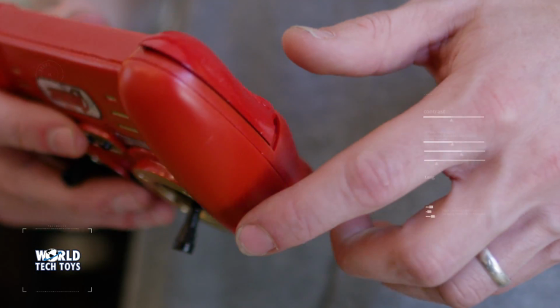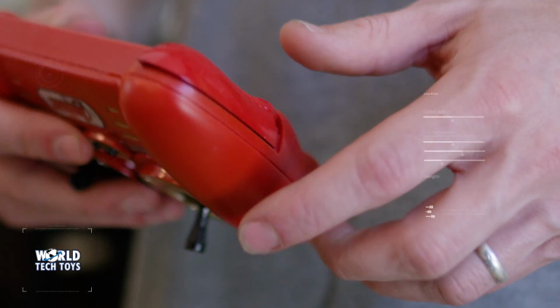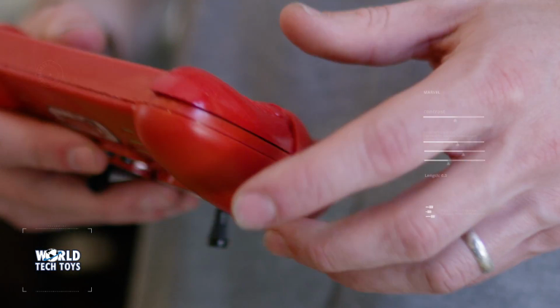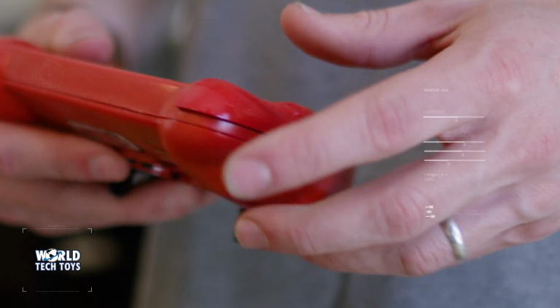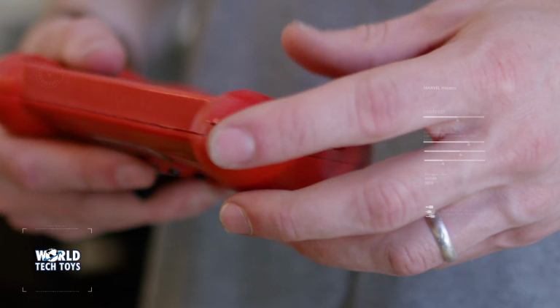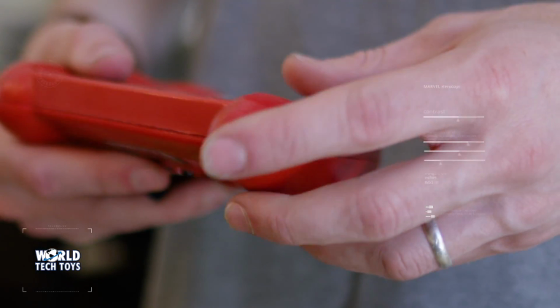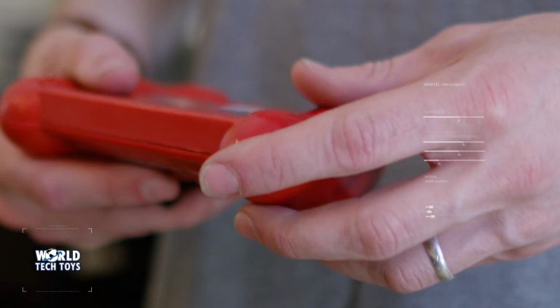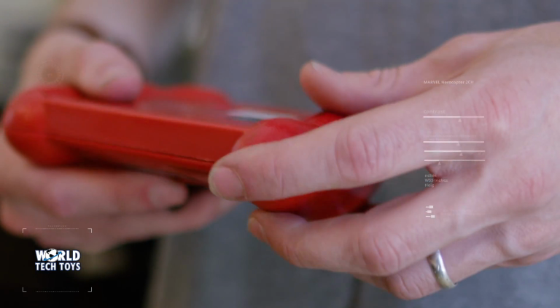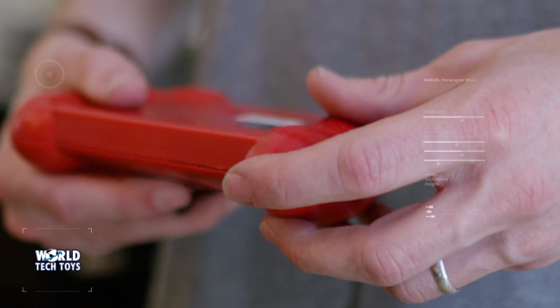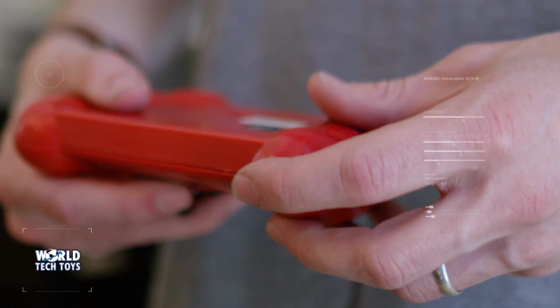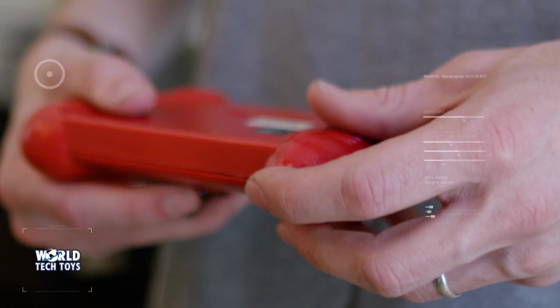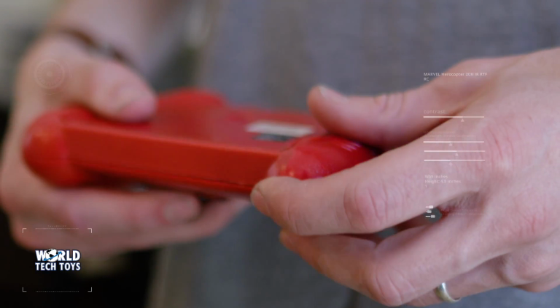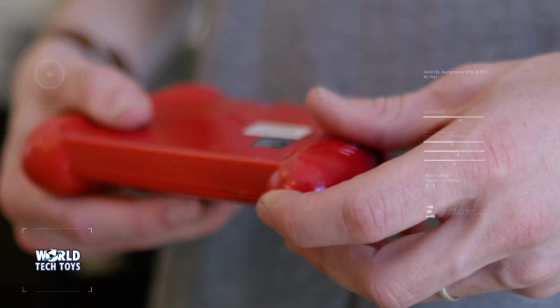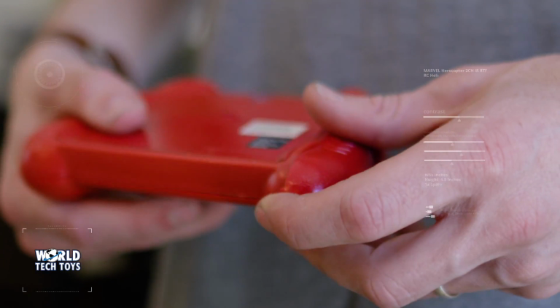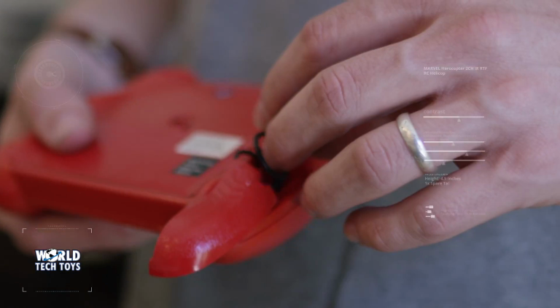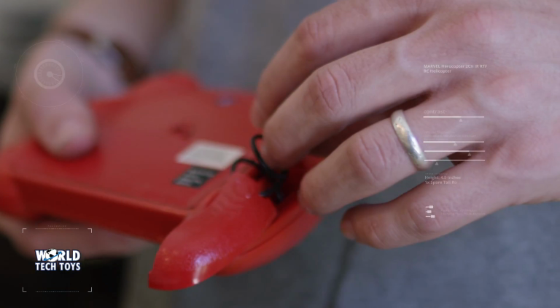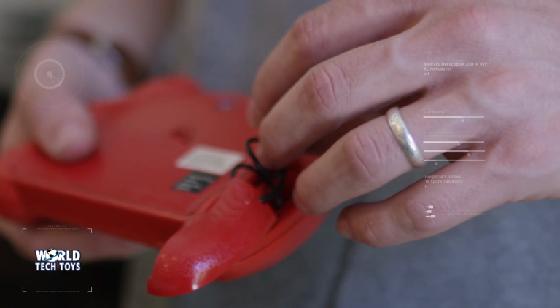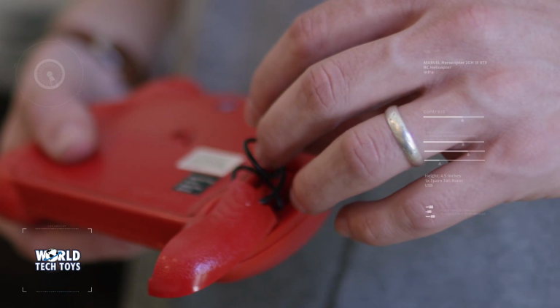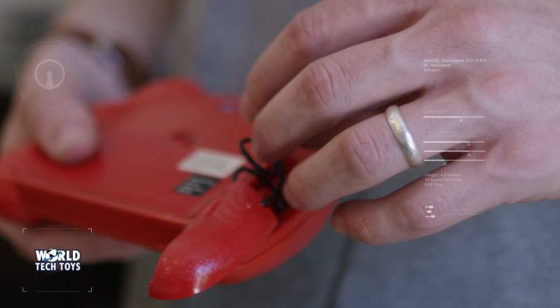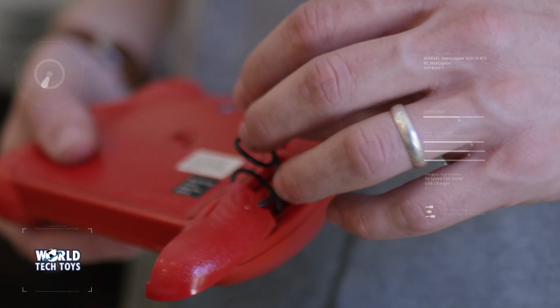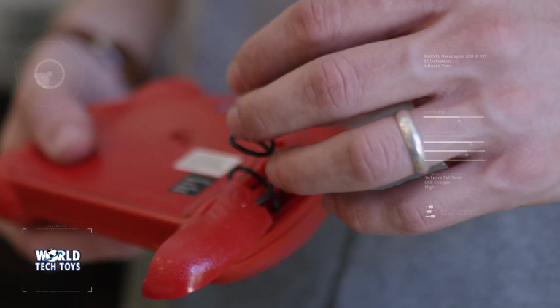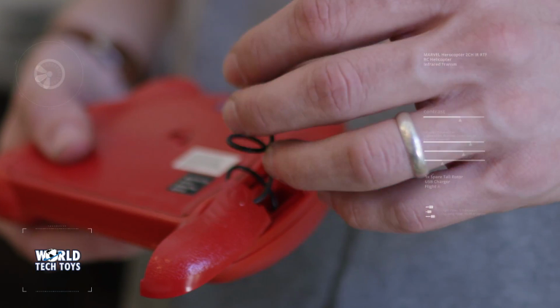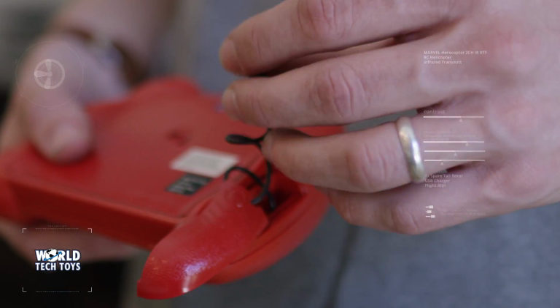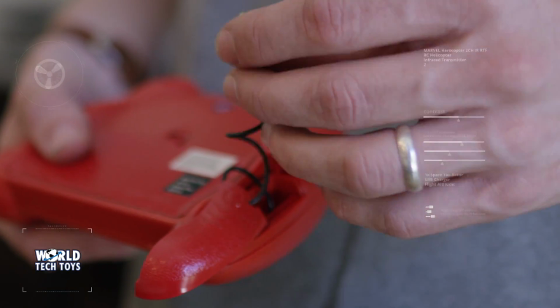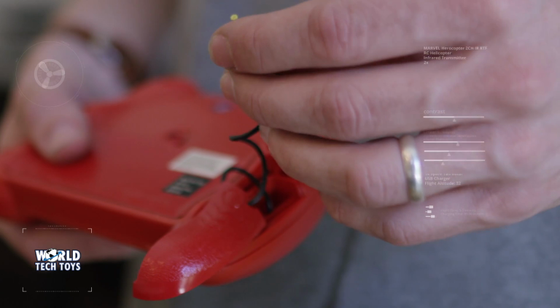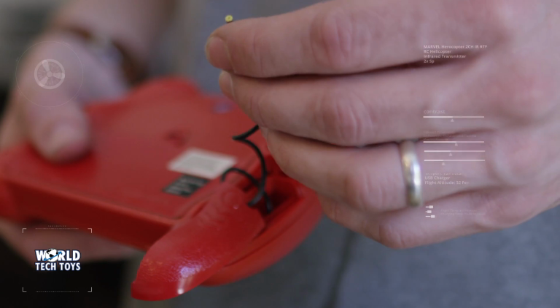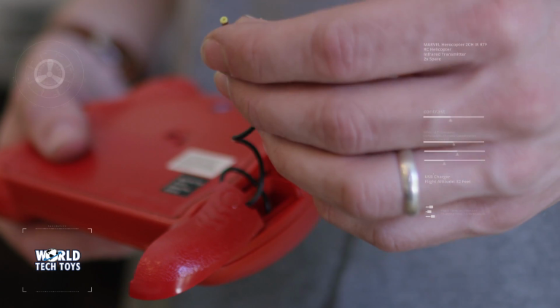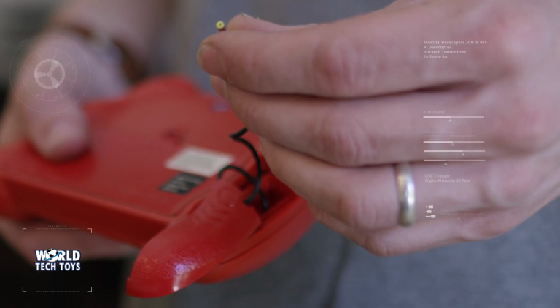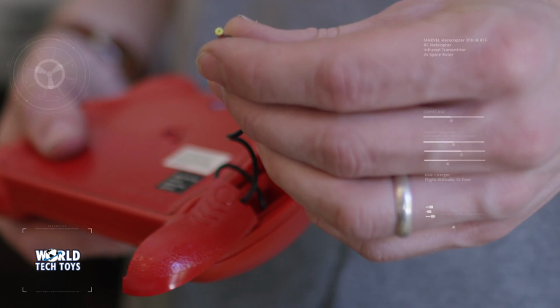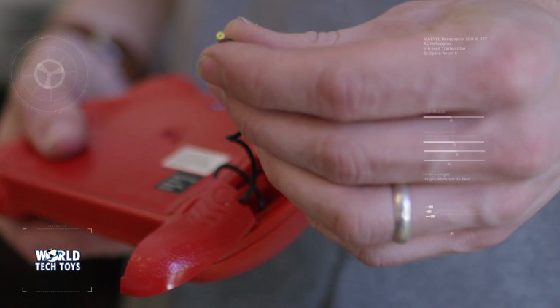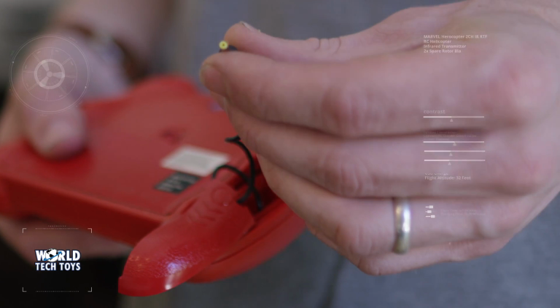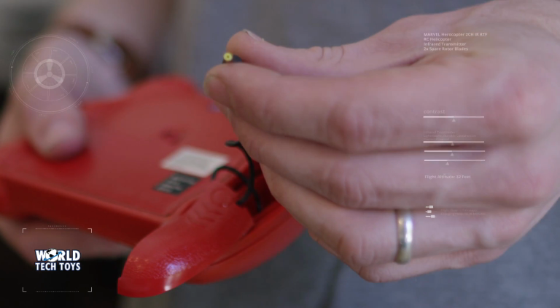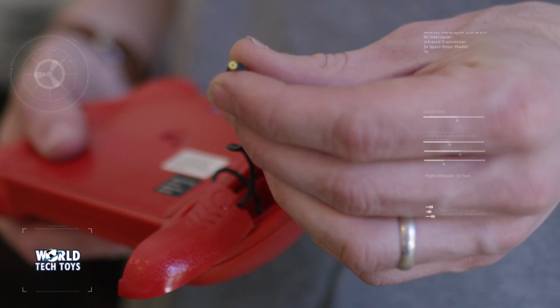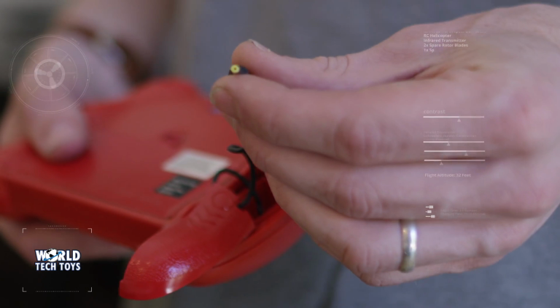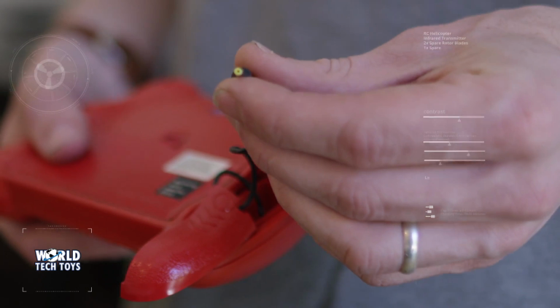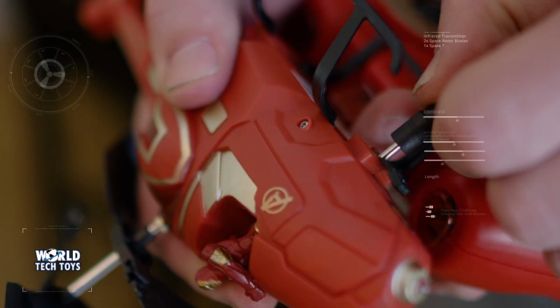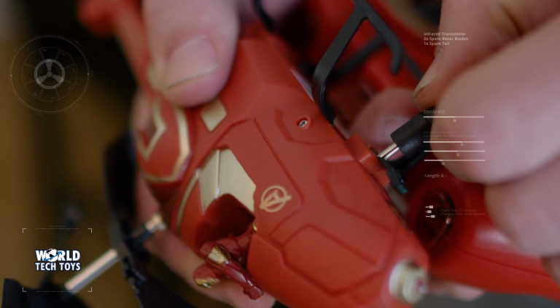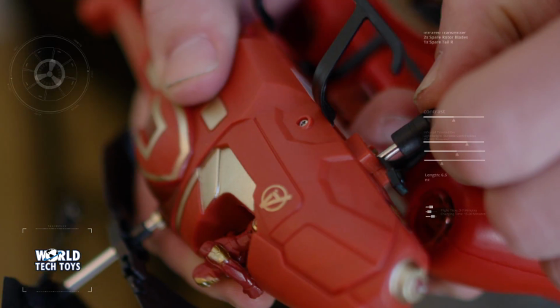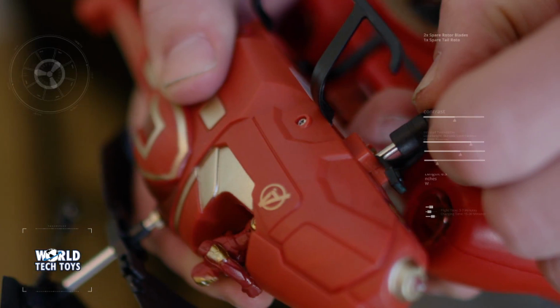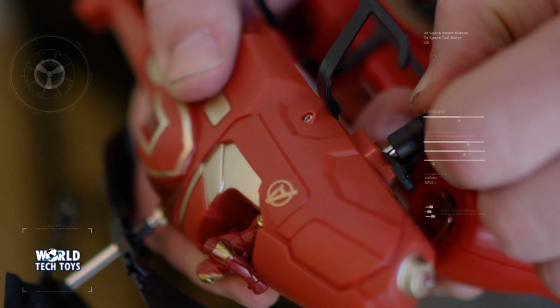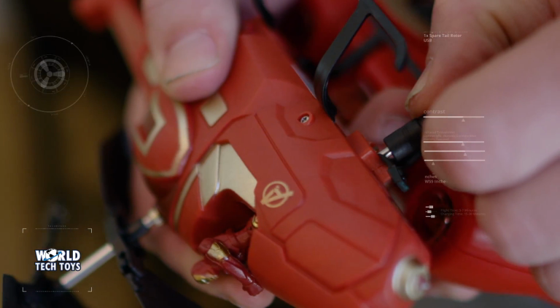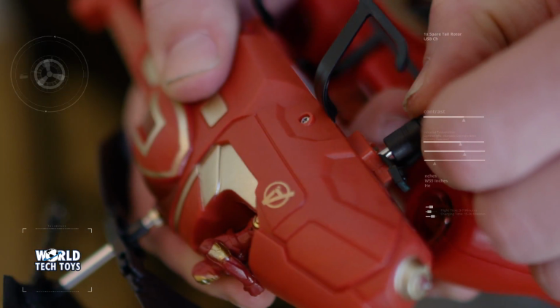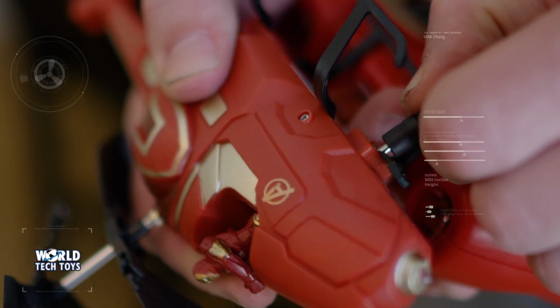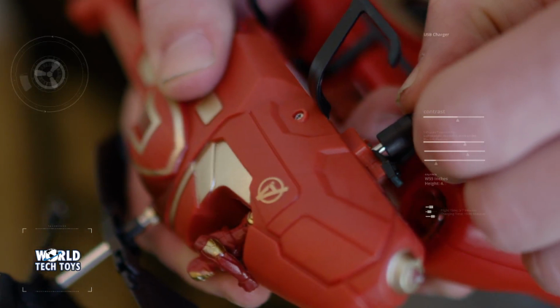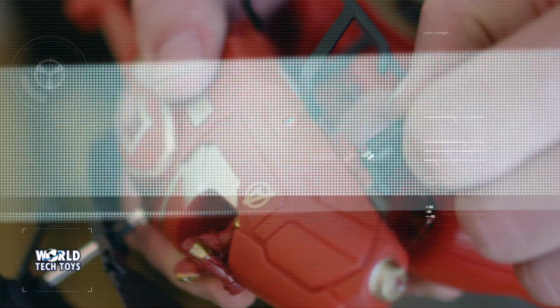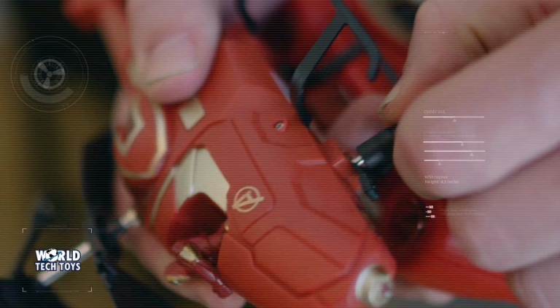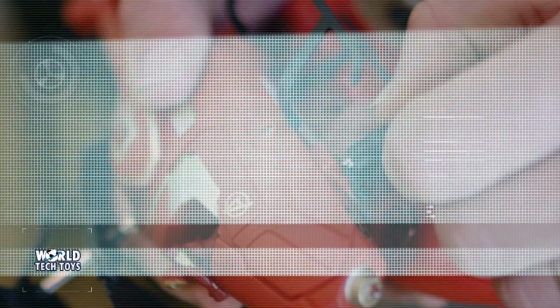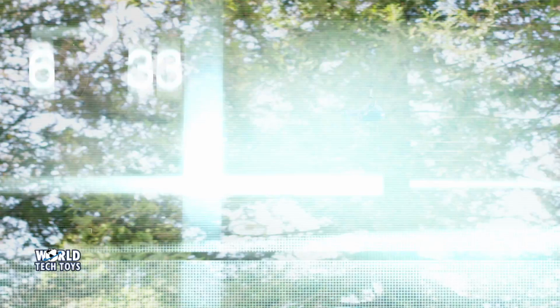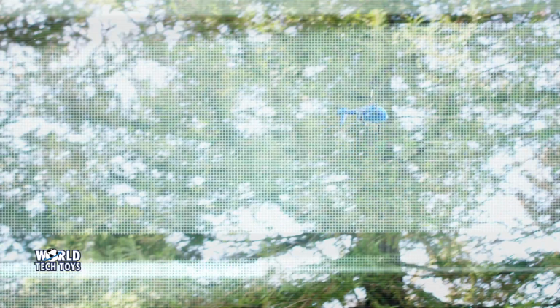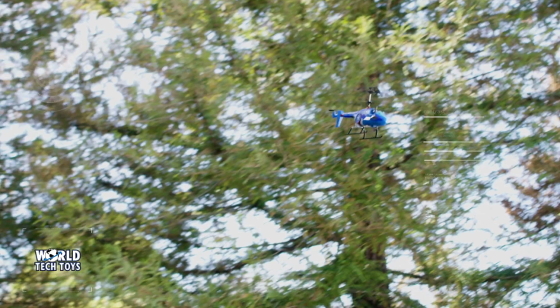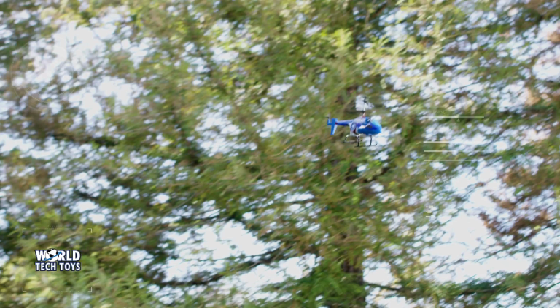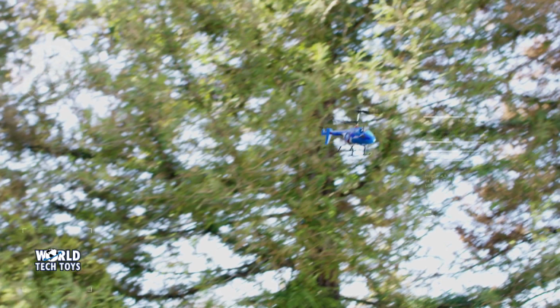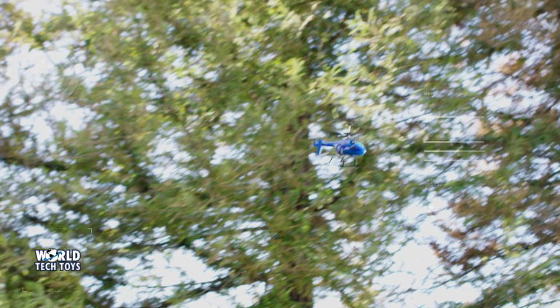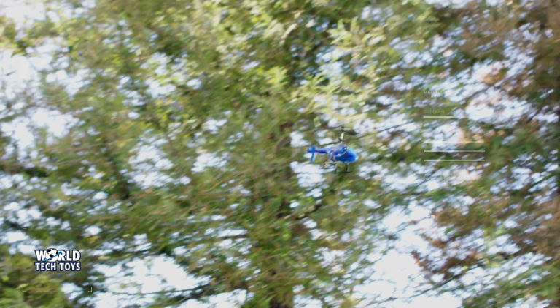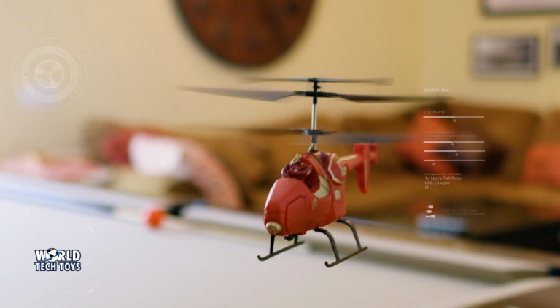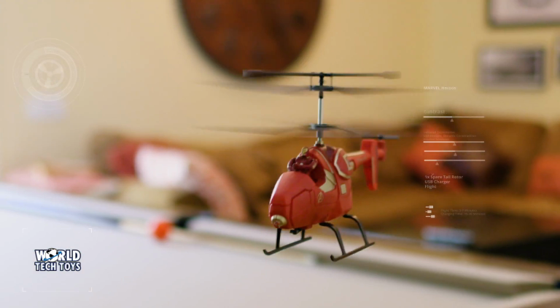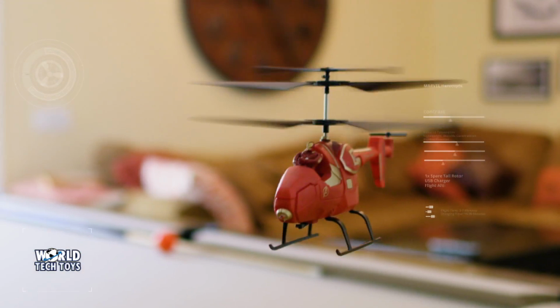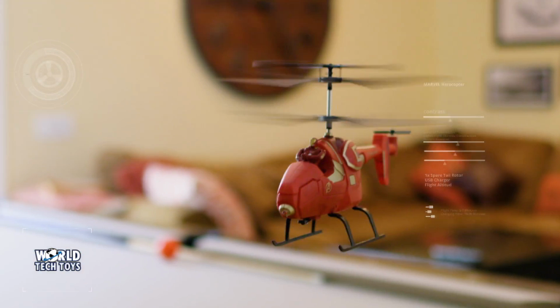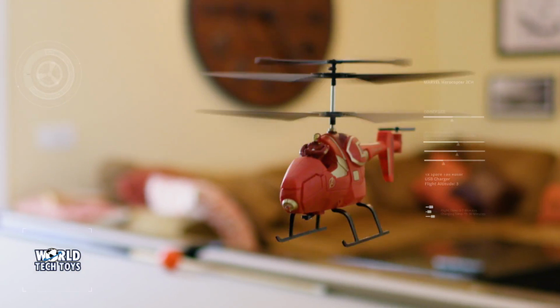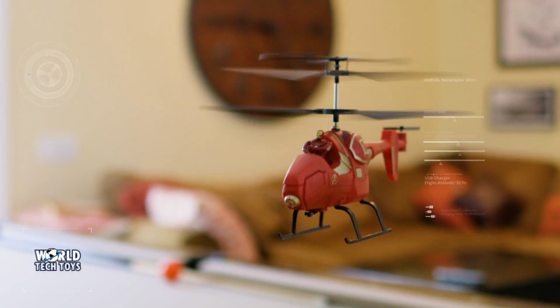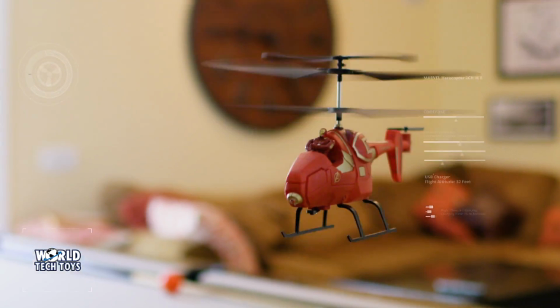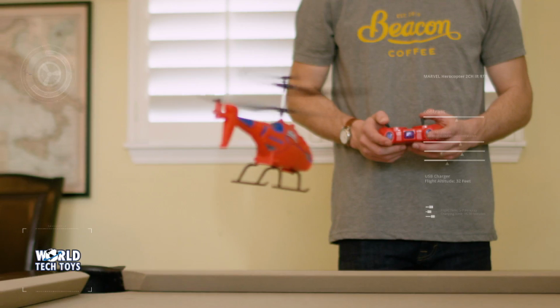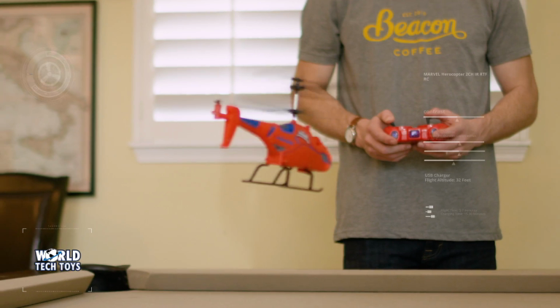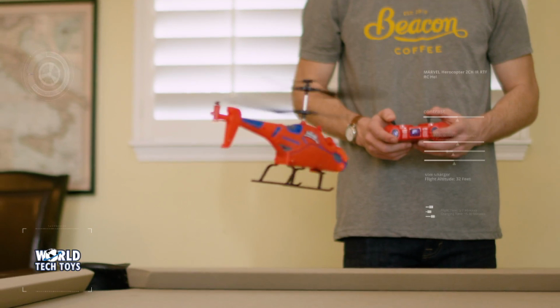Upon landing, you can charge your craft by plugging it into the transmitter. So, who will you fly with?